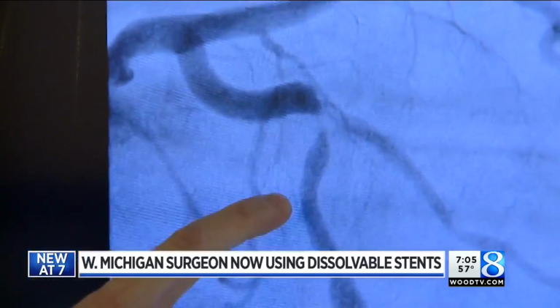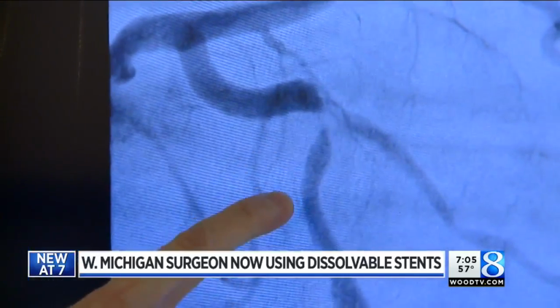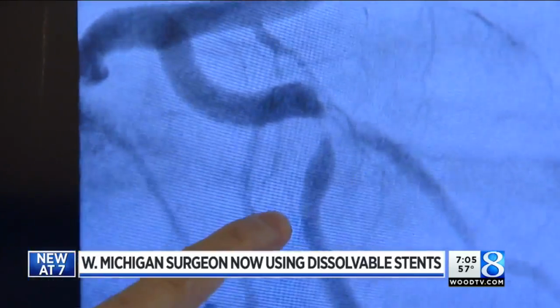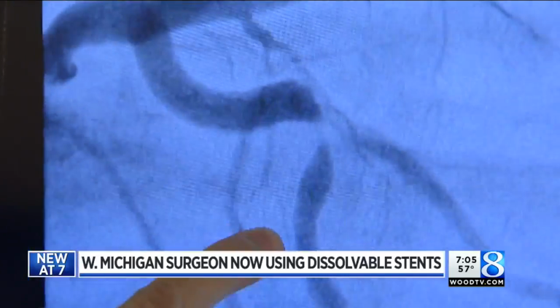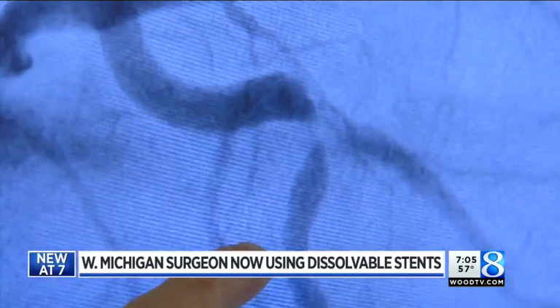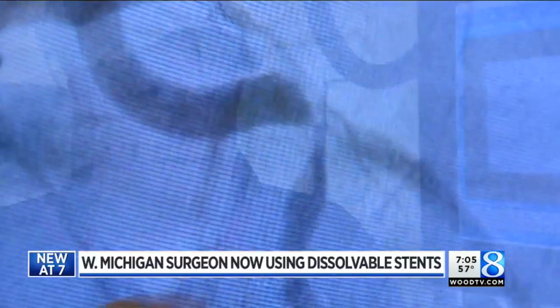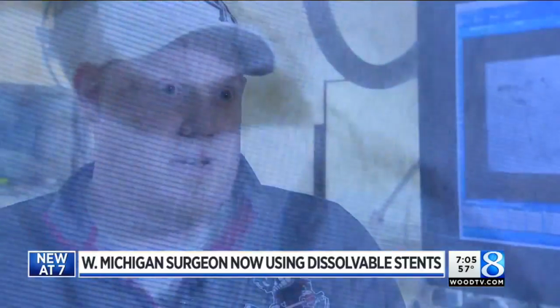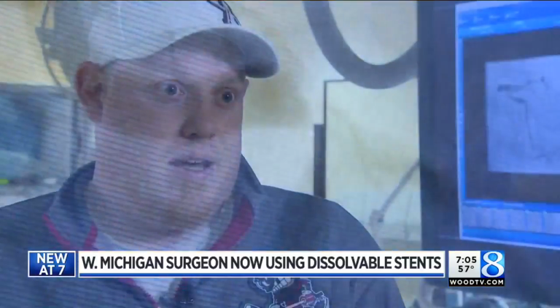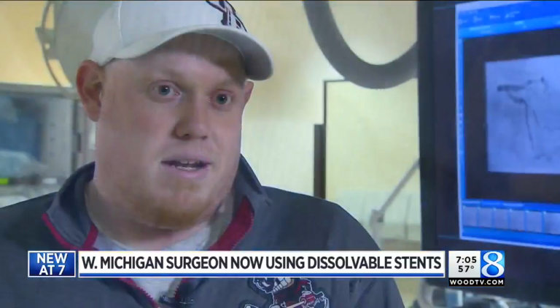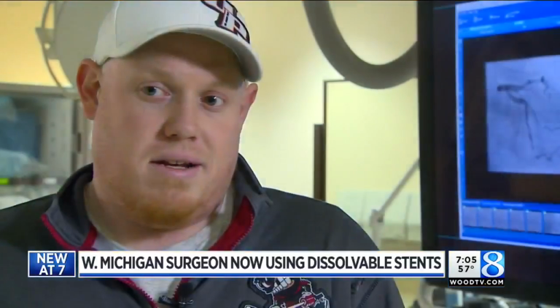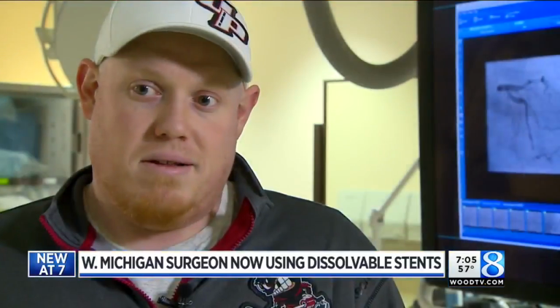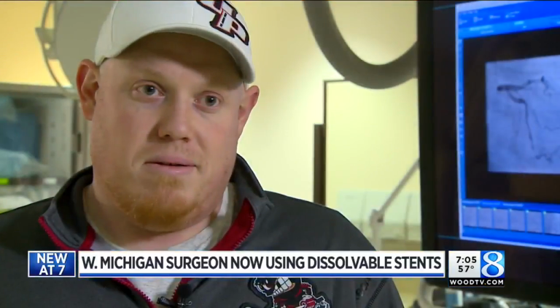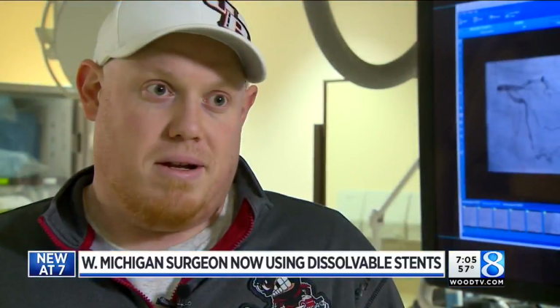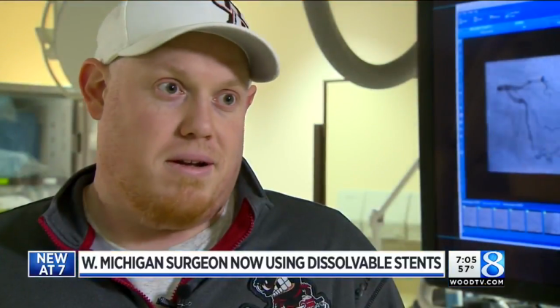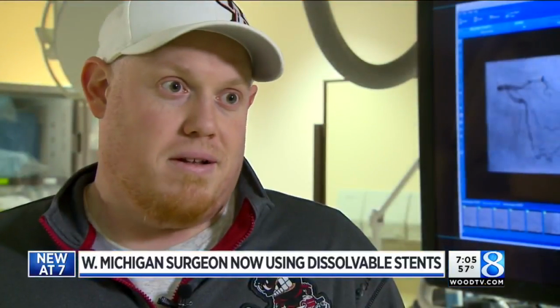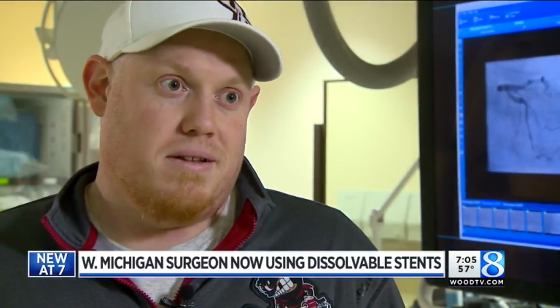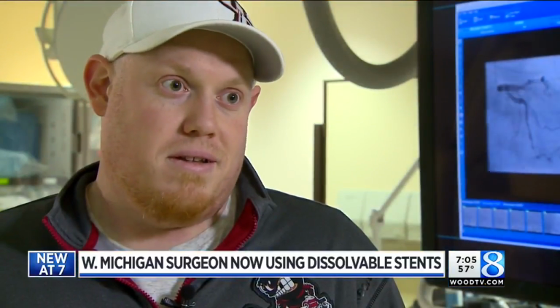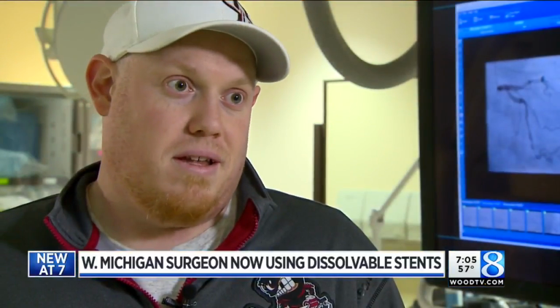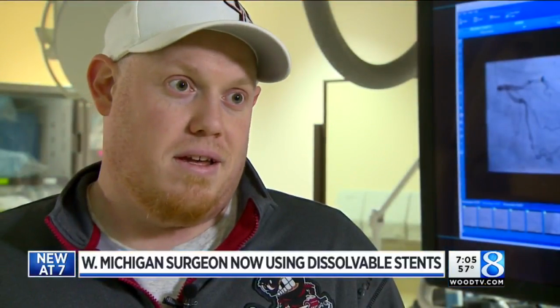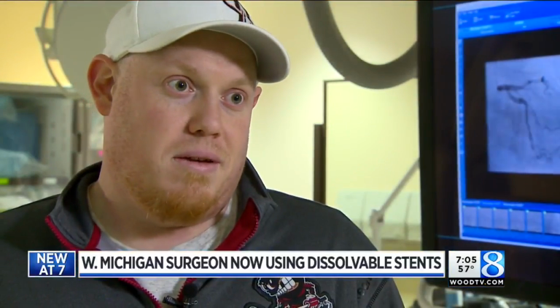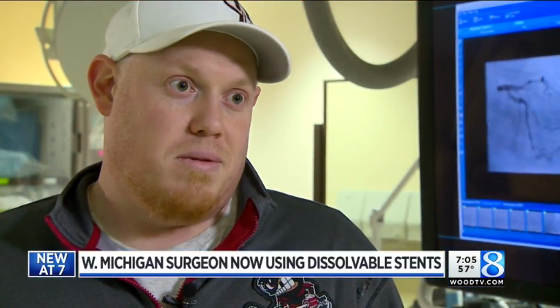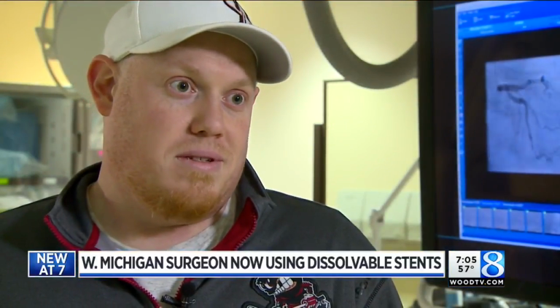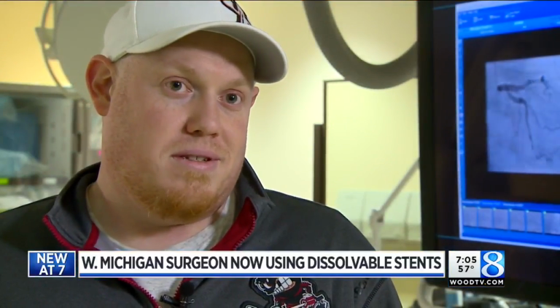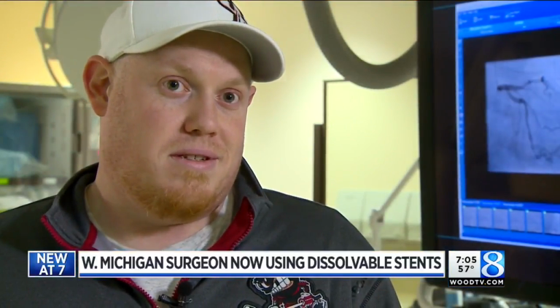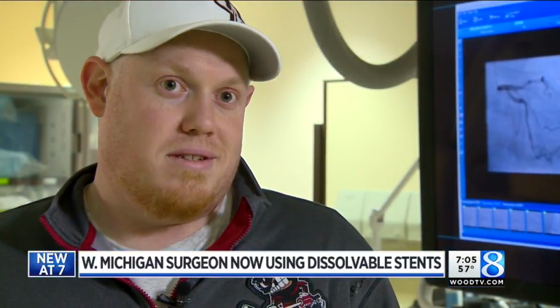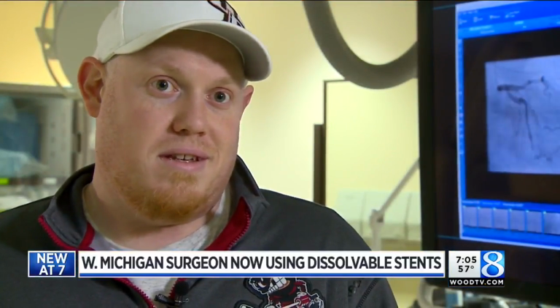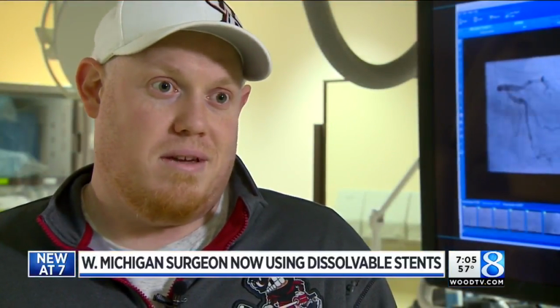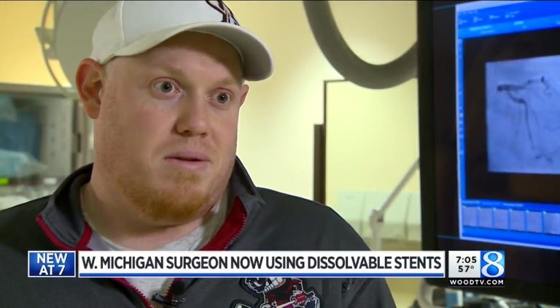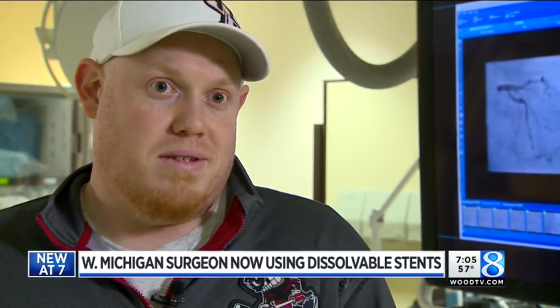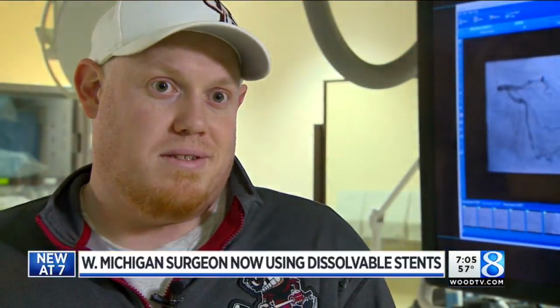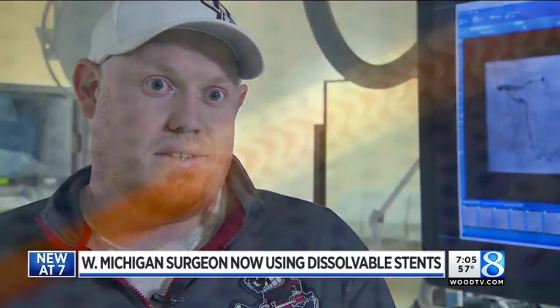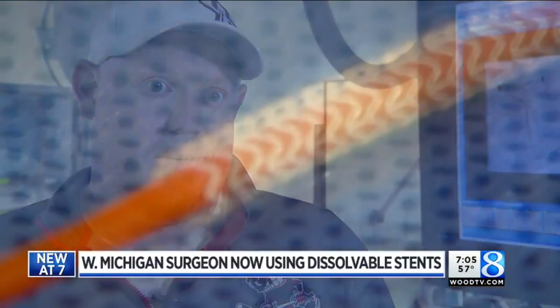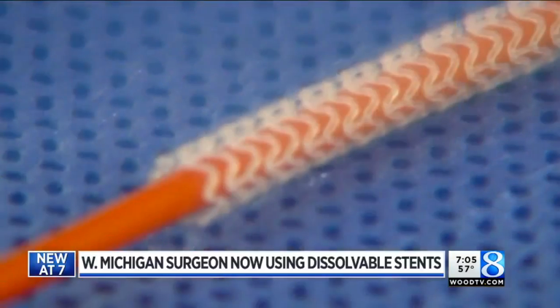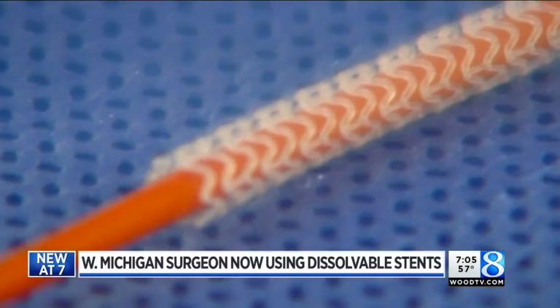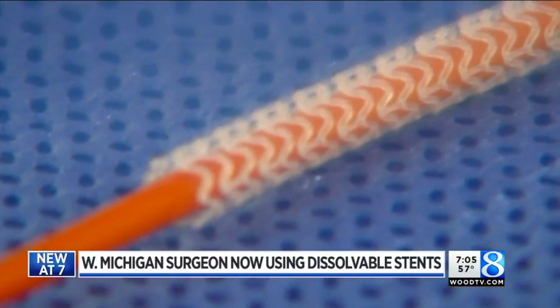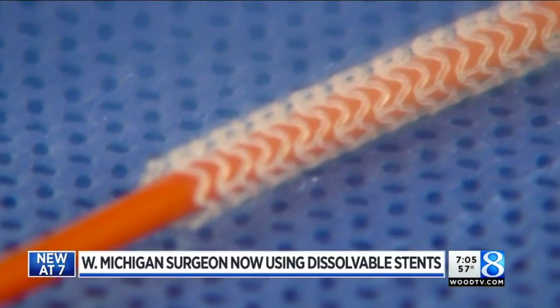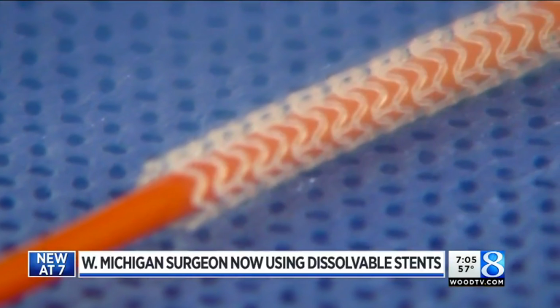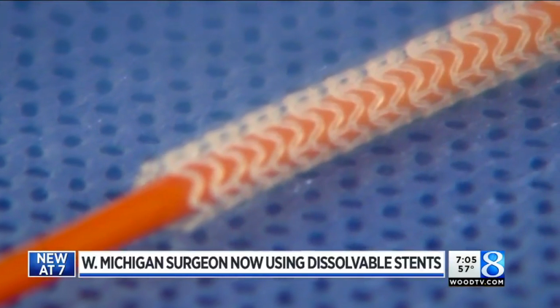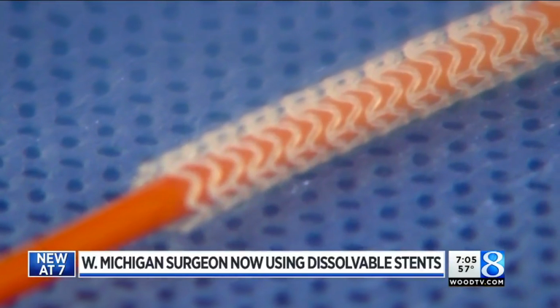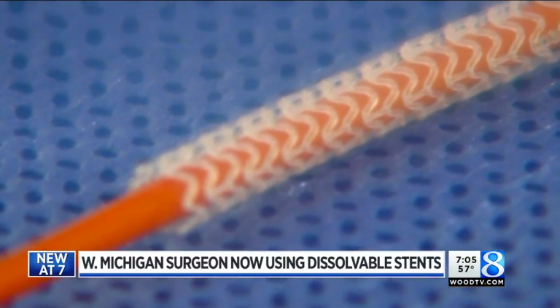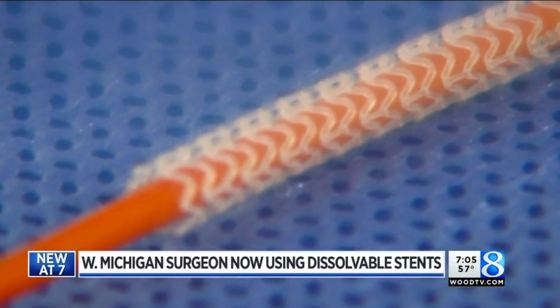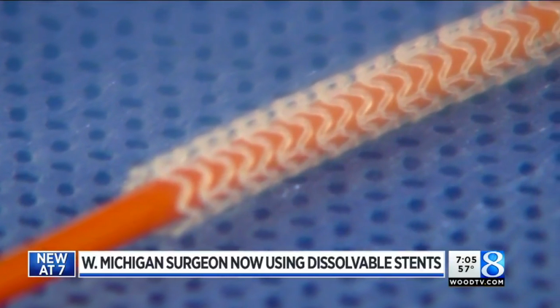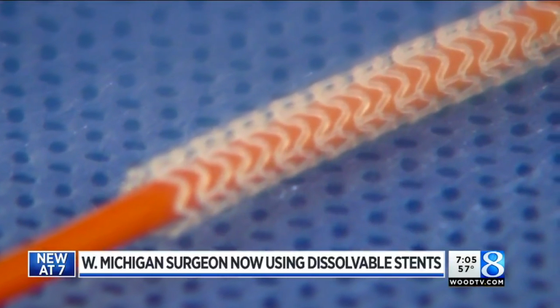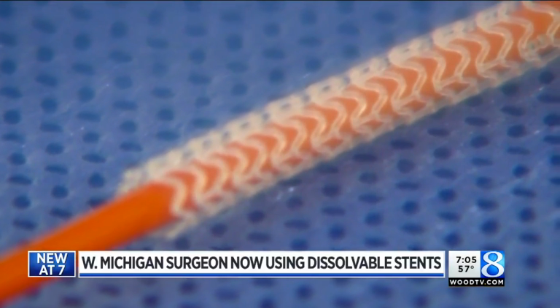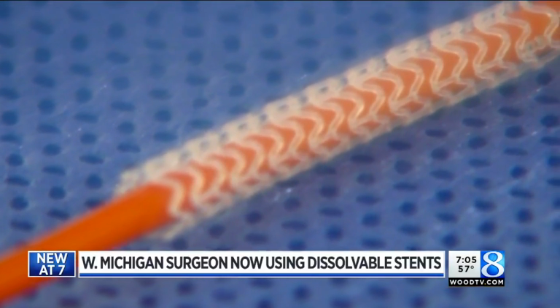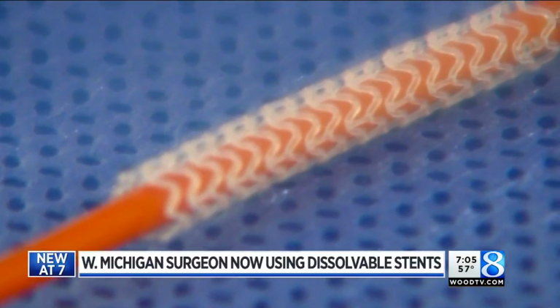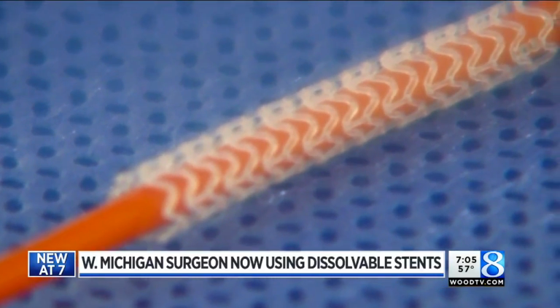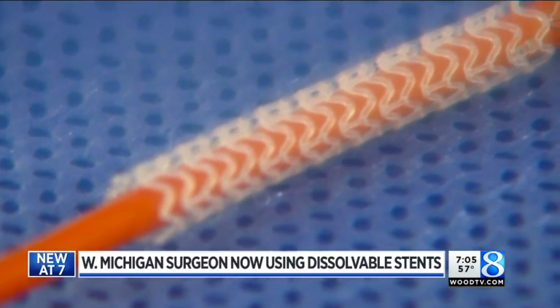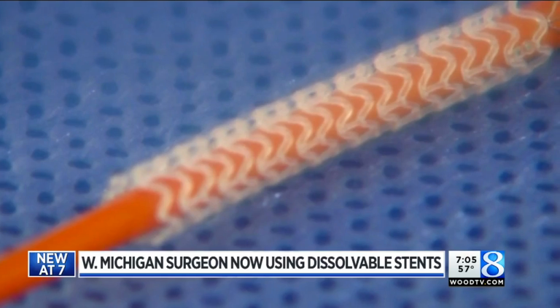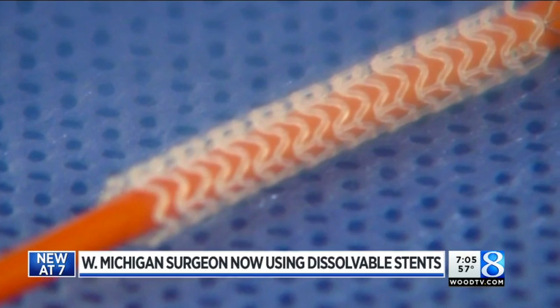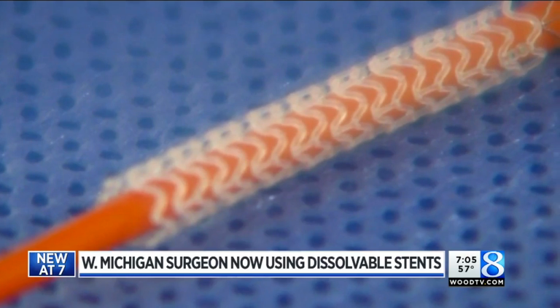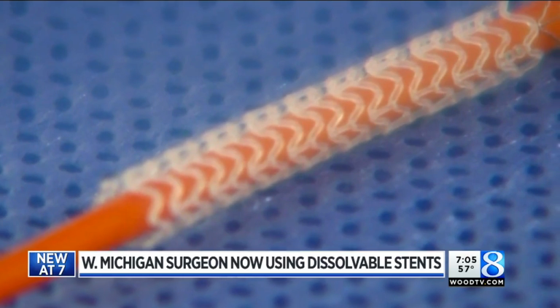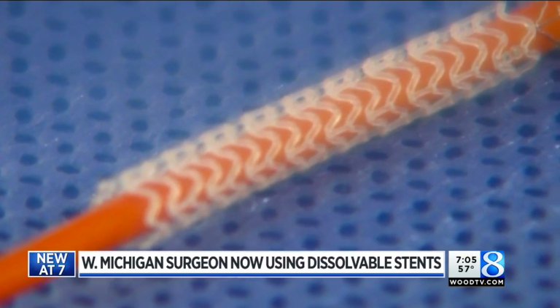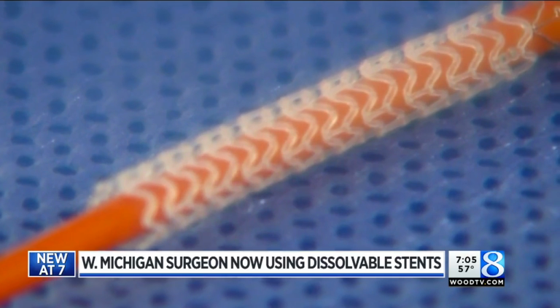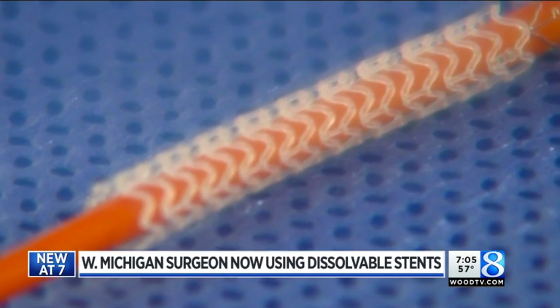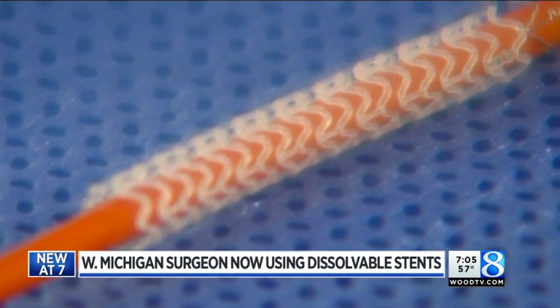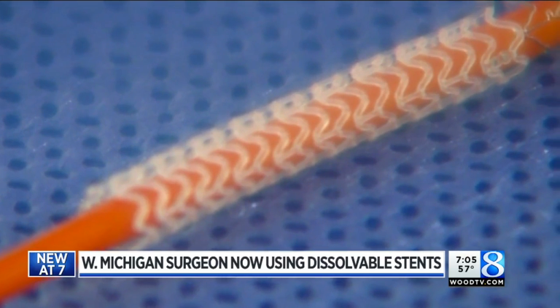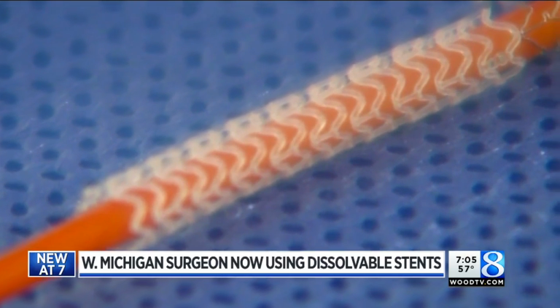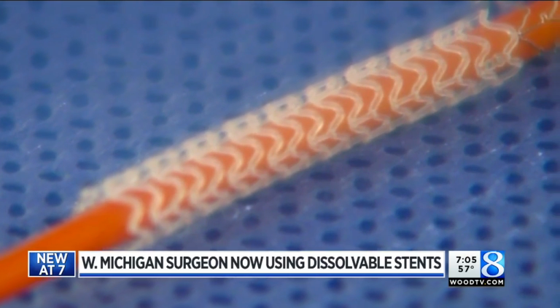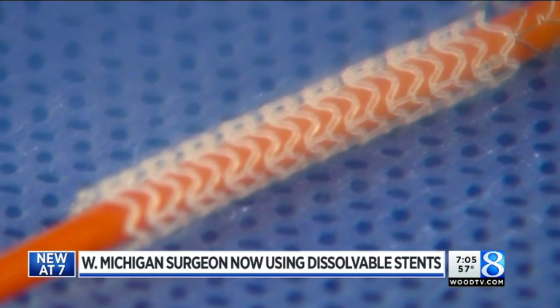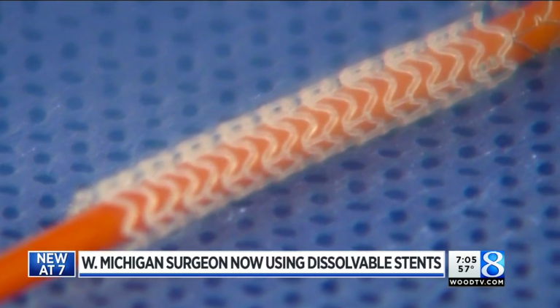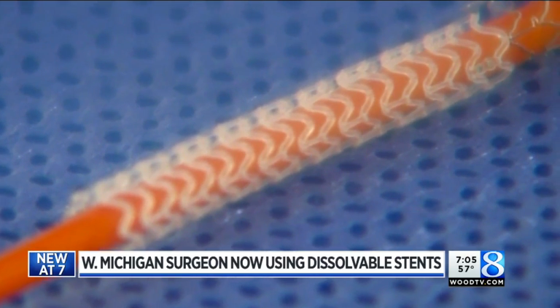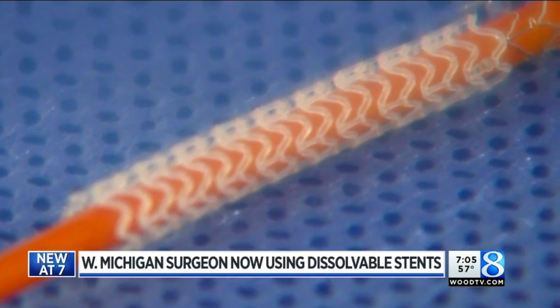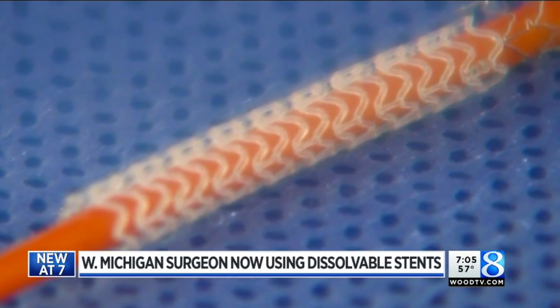Heart attack. Not a clue at all. At only 33 years old, Stu was the perfect candidate for the new bioresorbable stent.